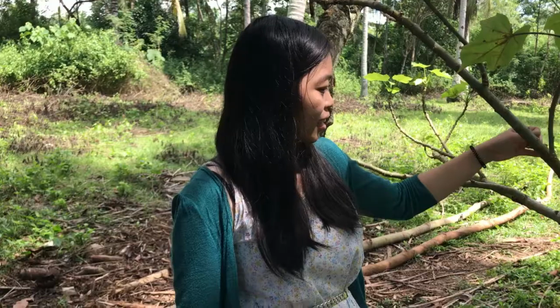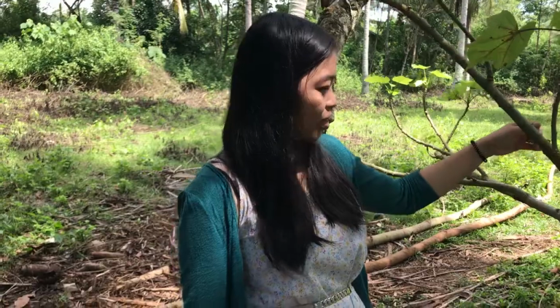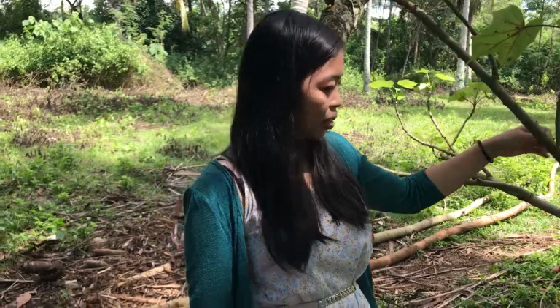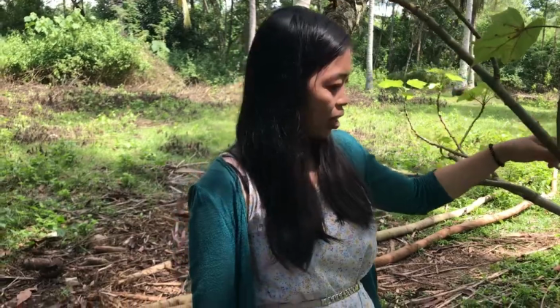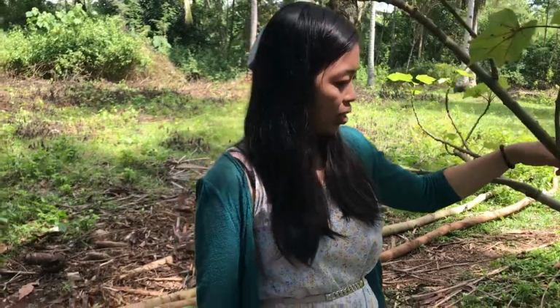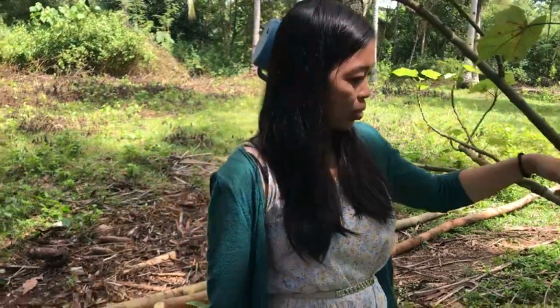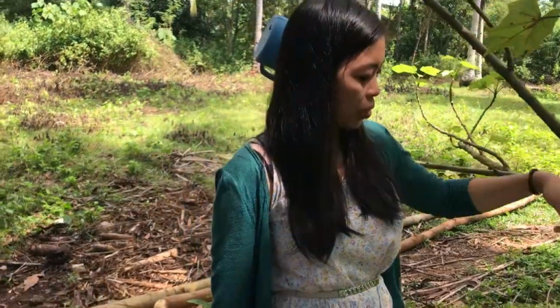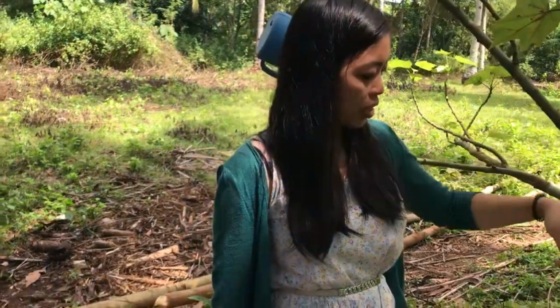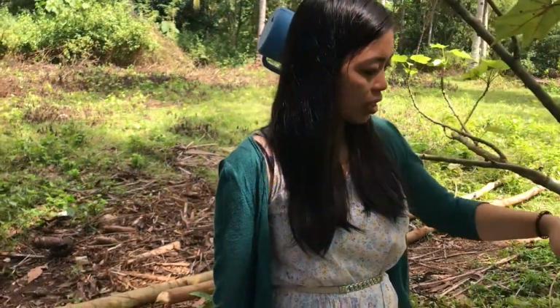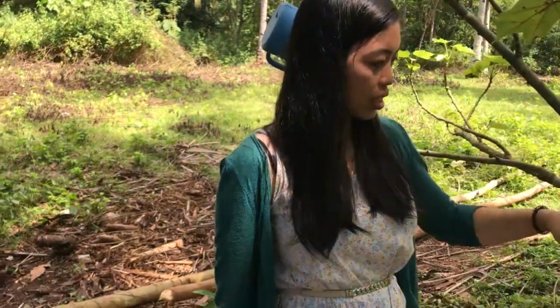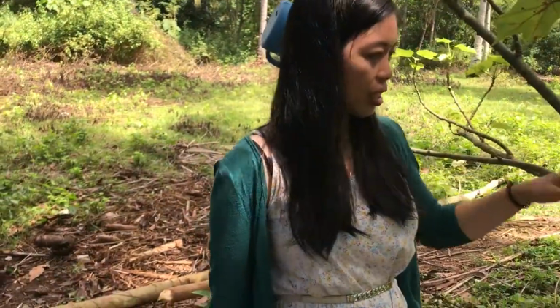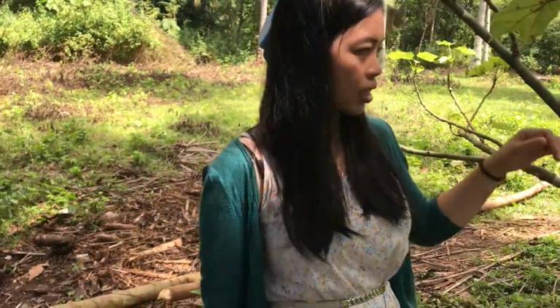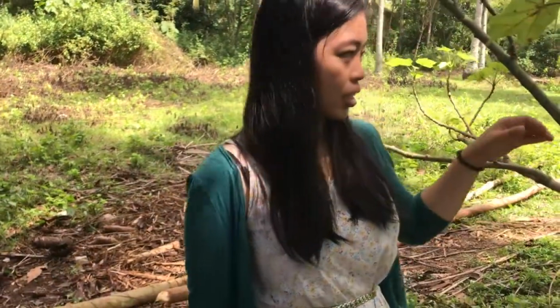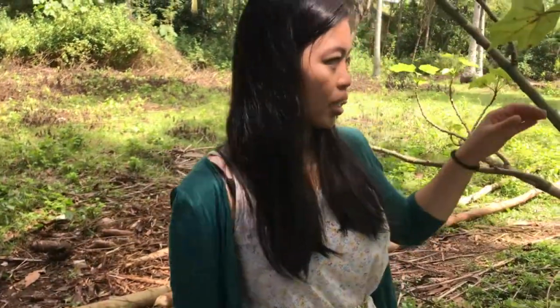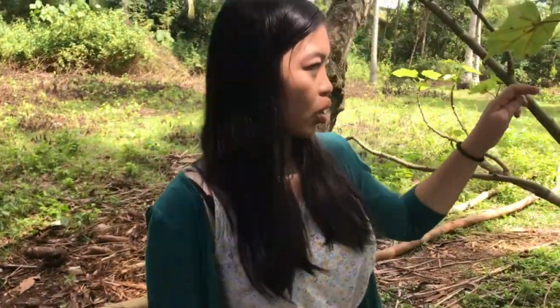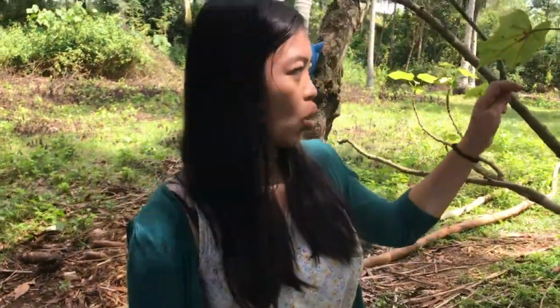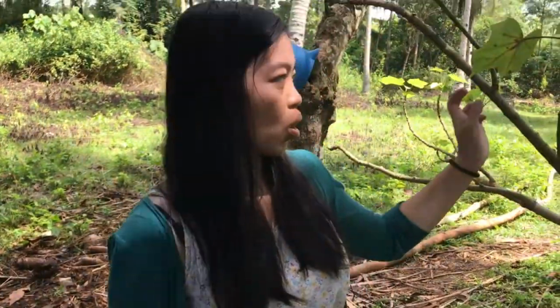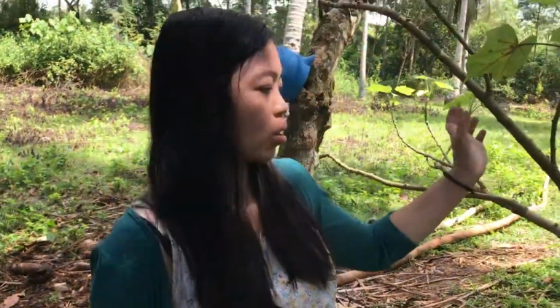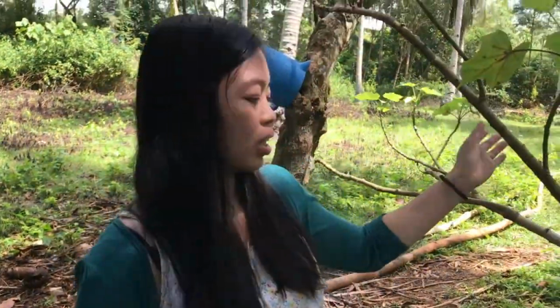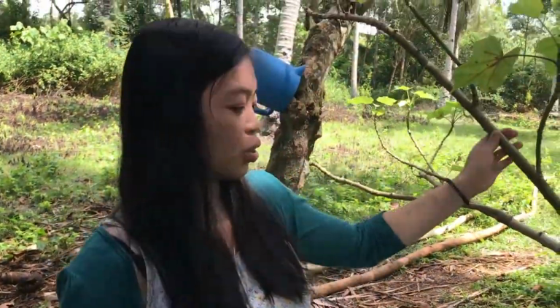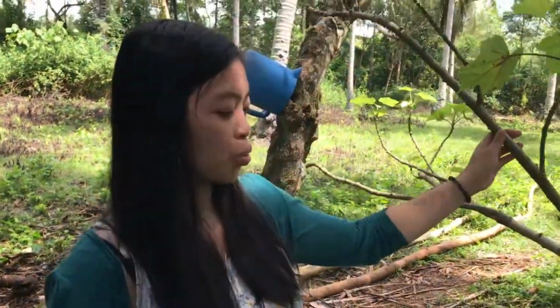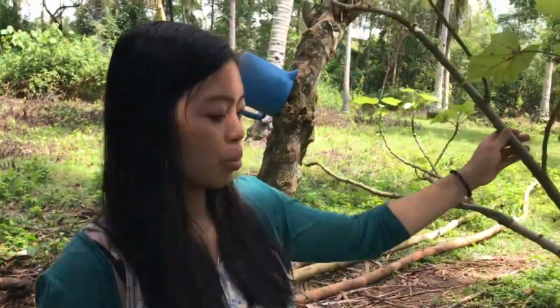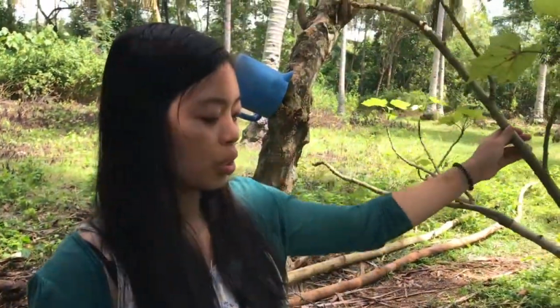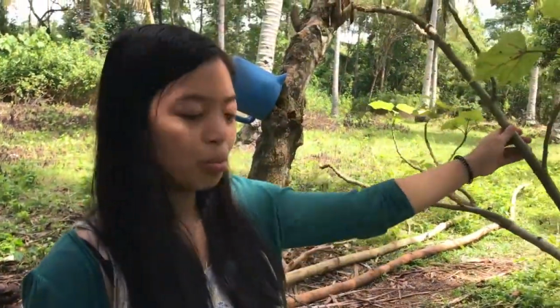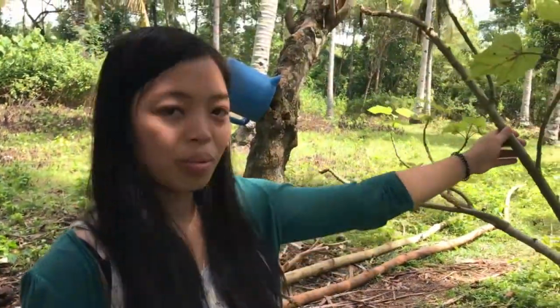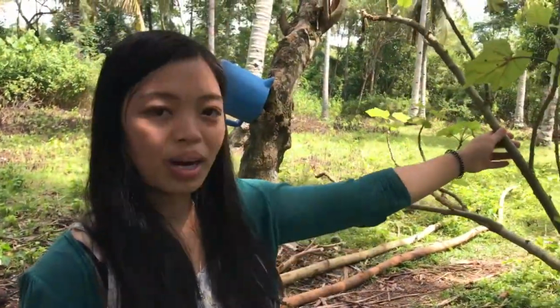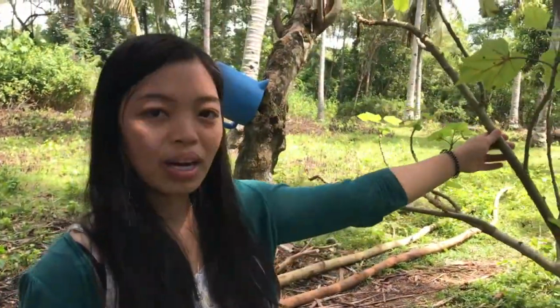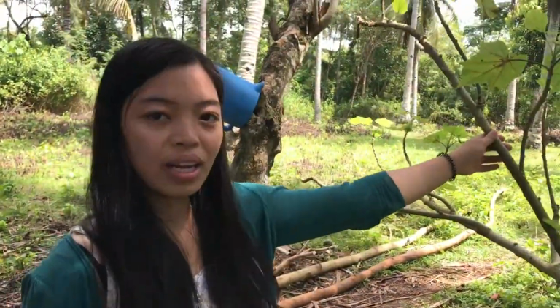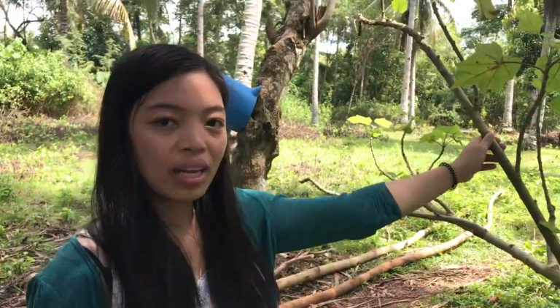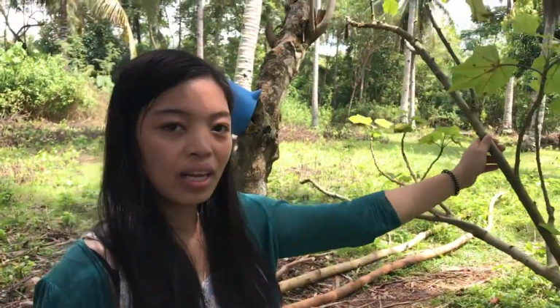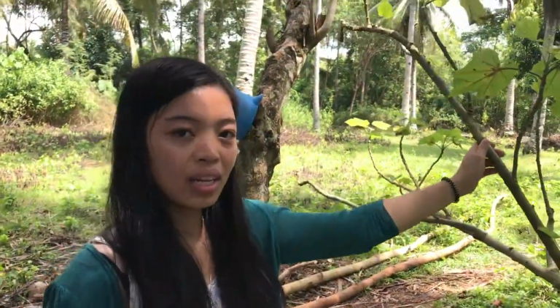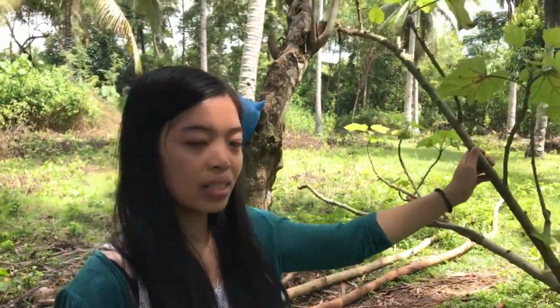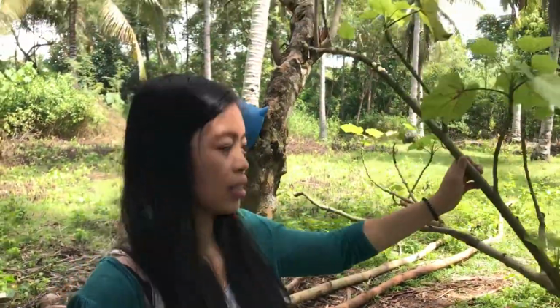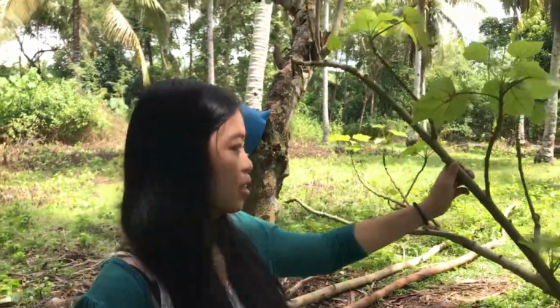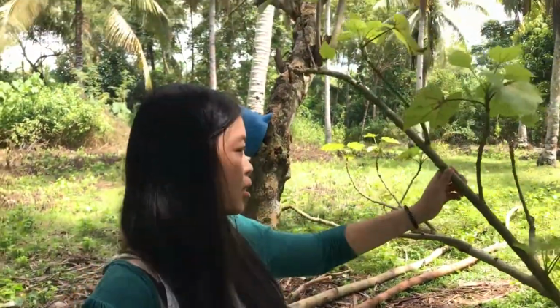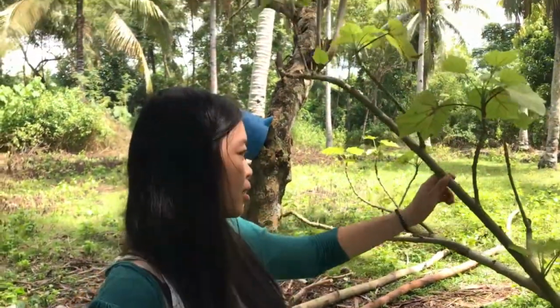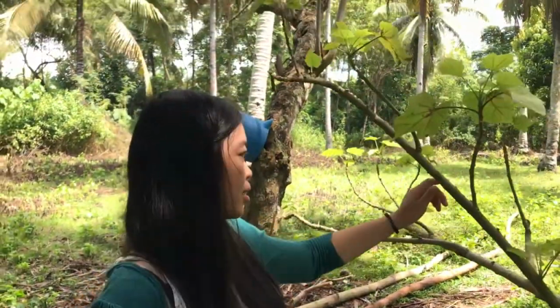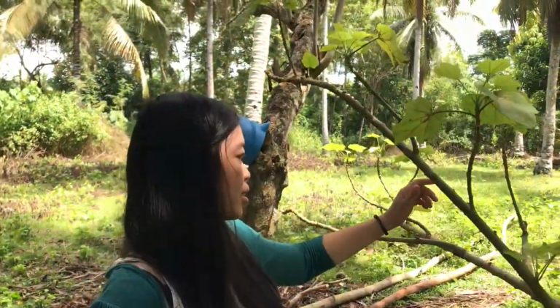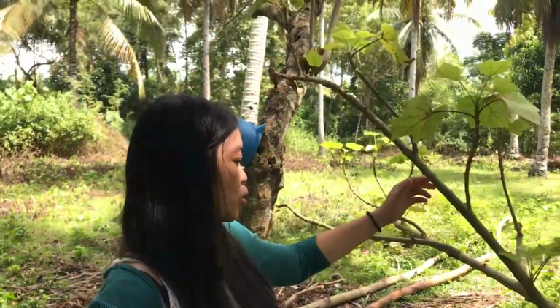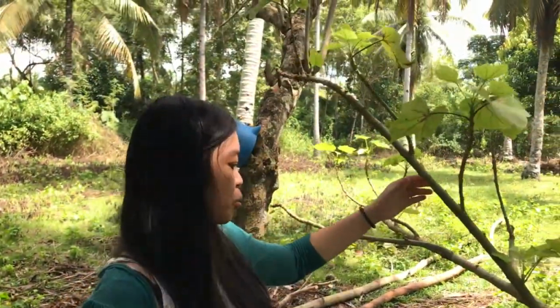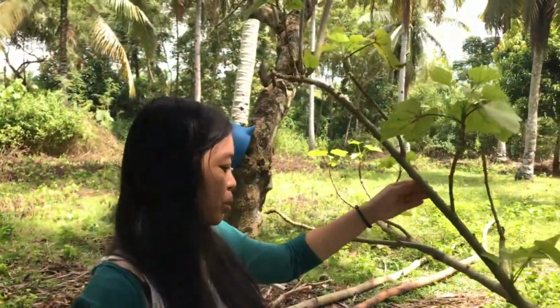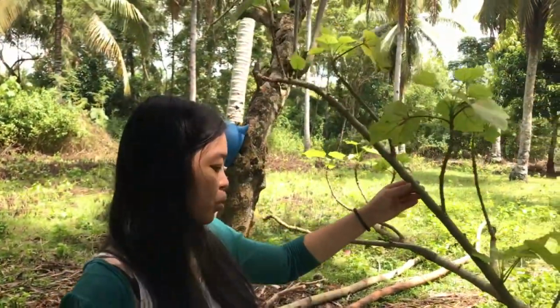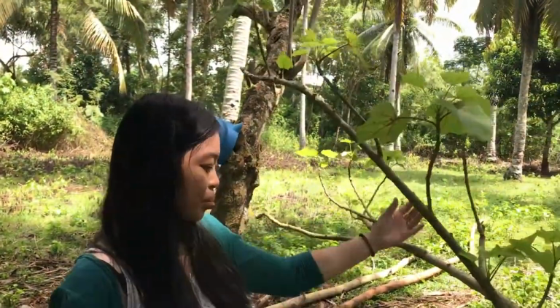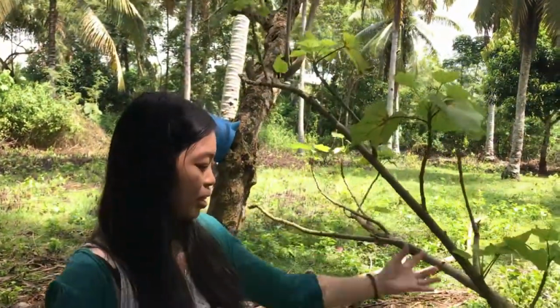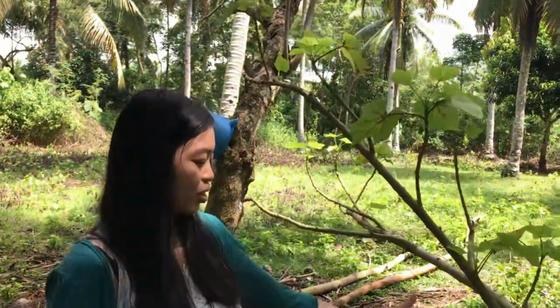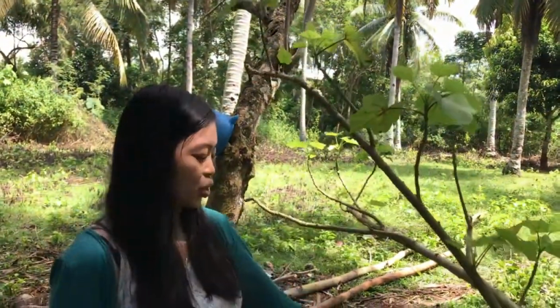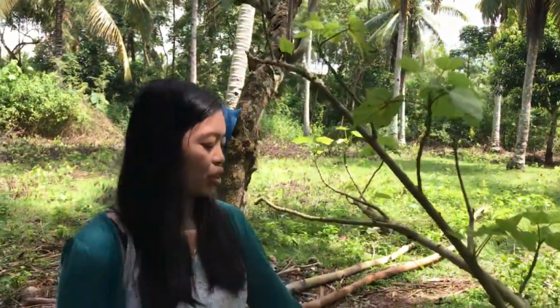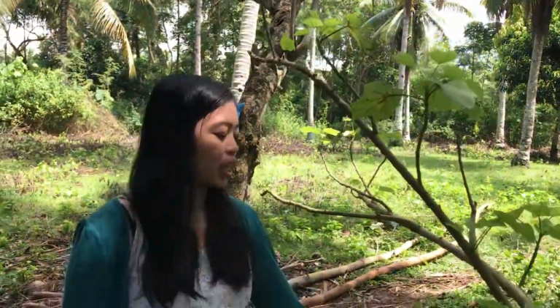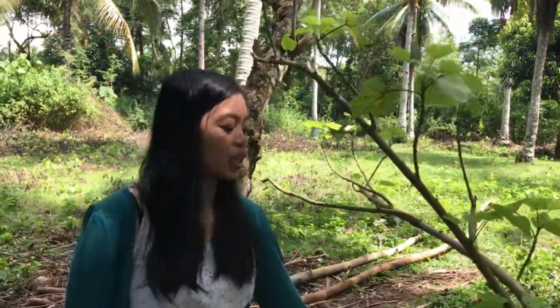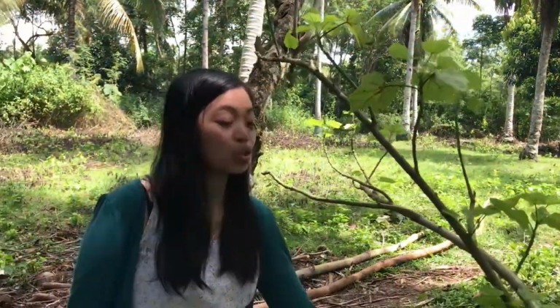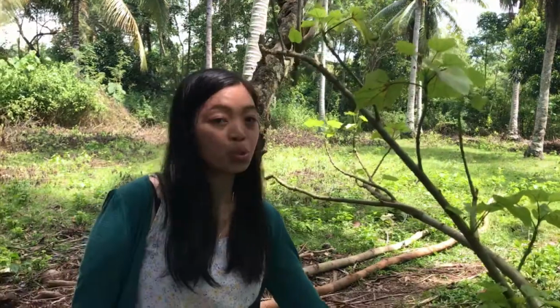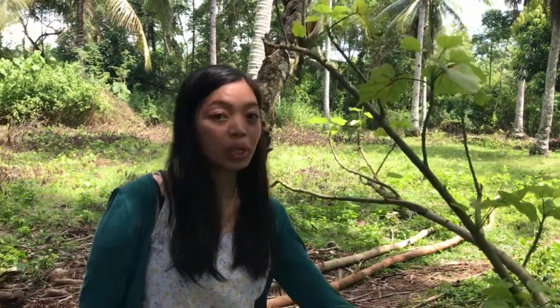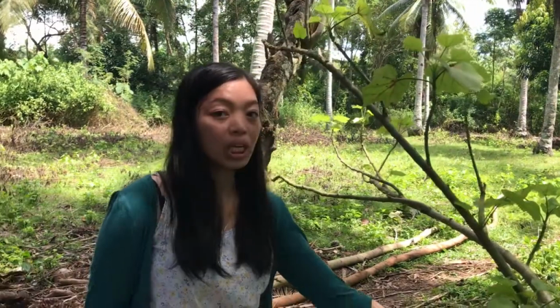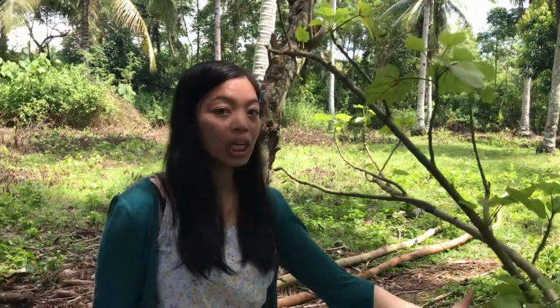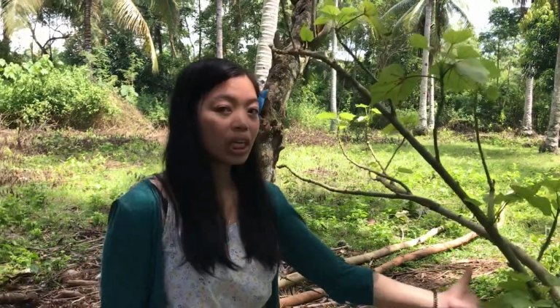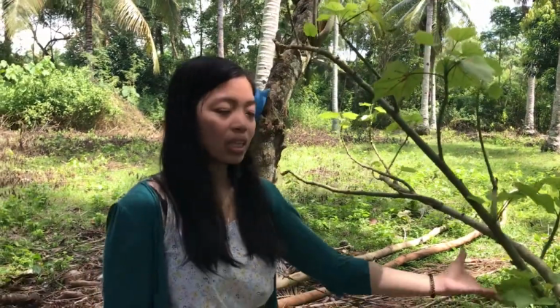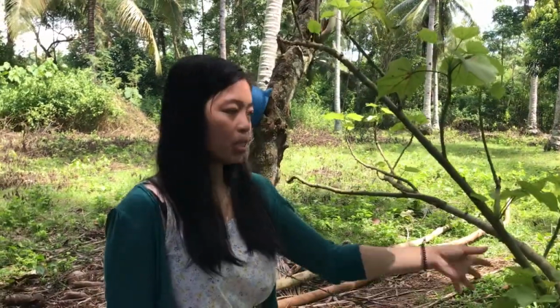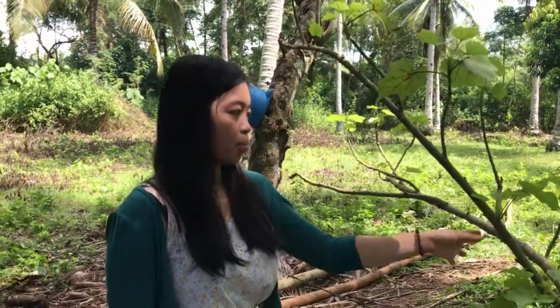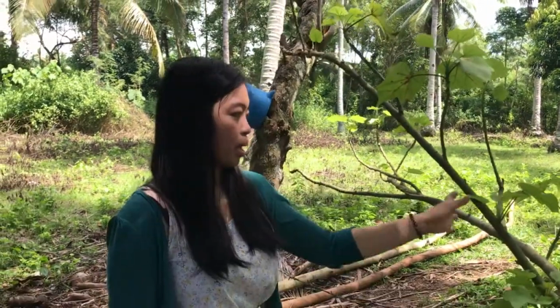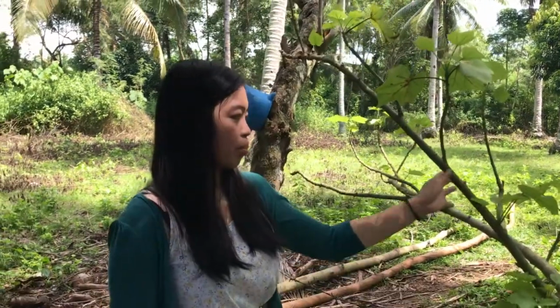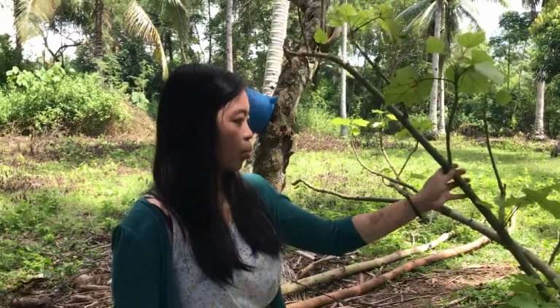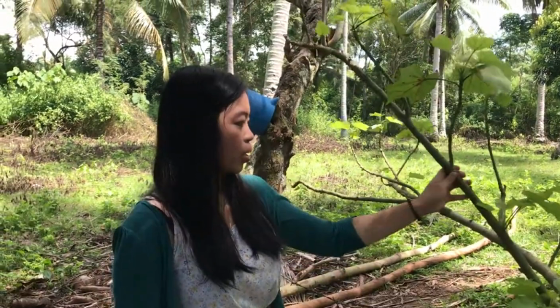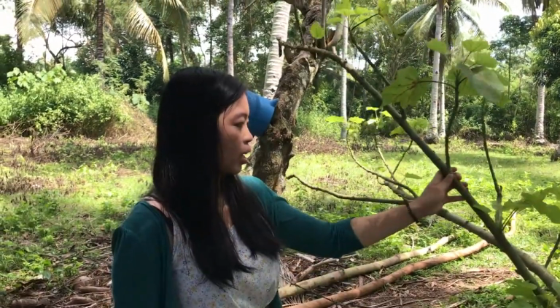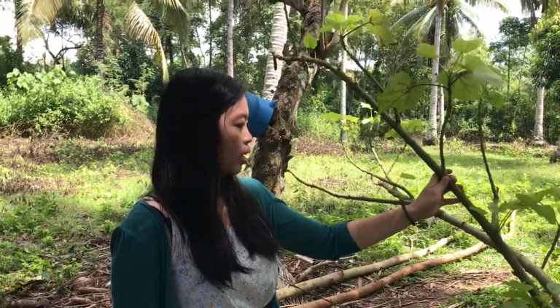So this is called a tuba-tuba — tuba-tuba, like a tree. It's a baby one.